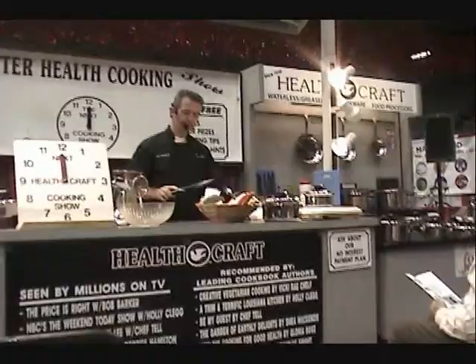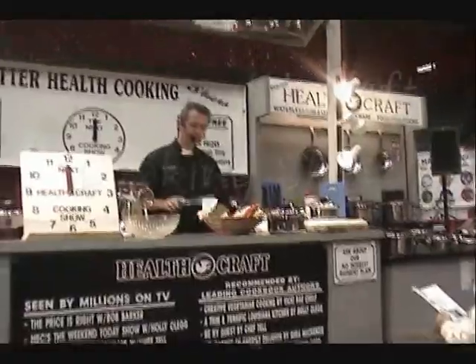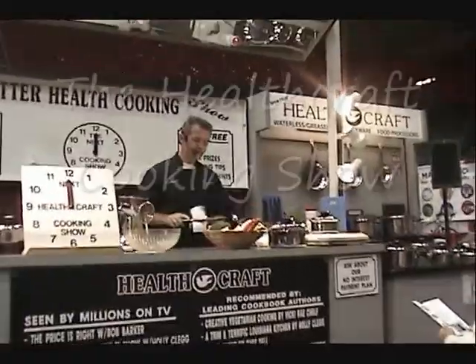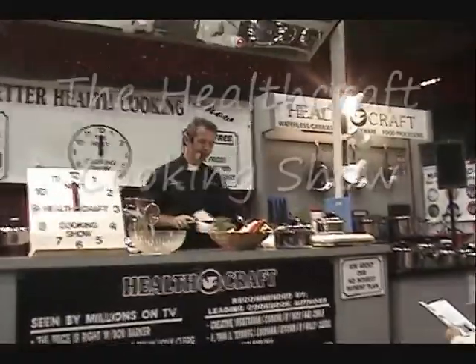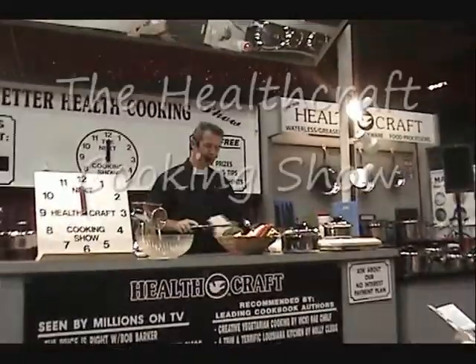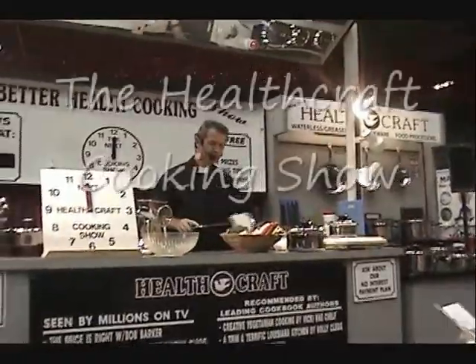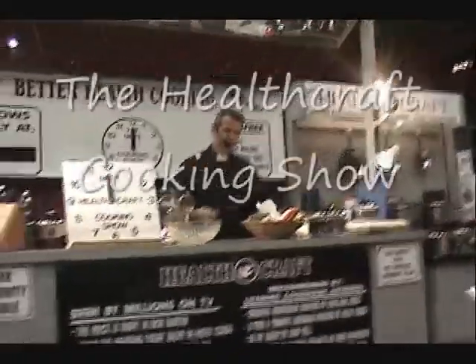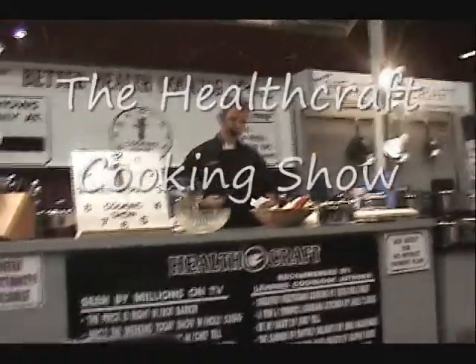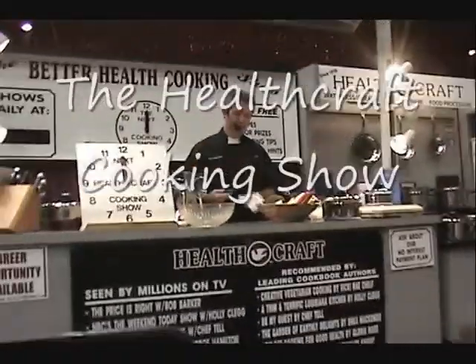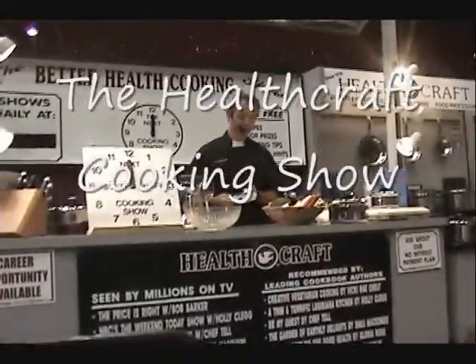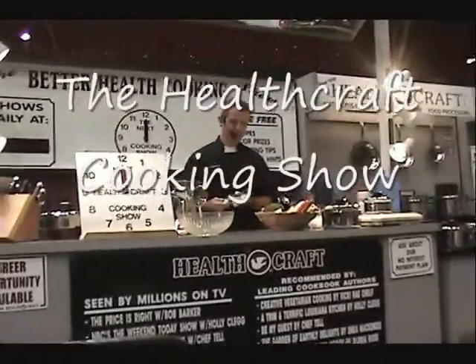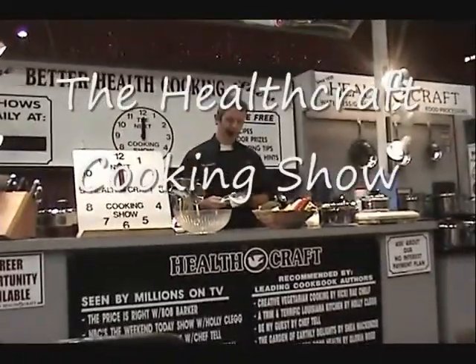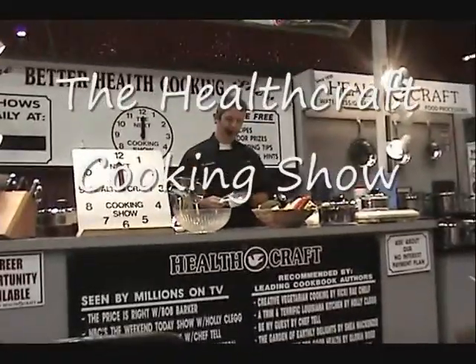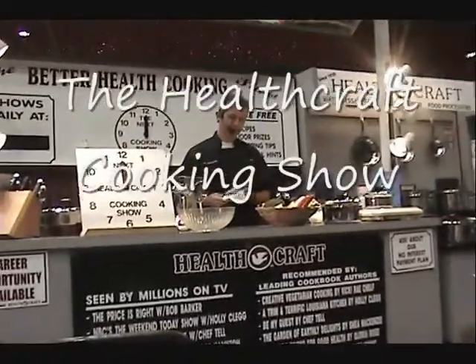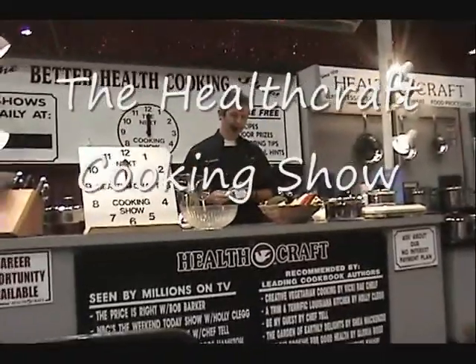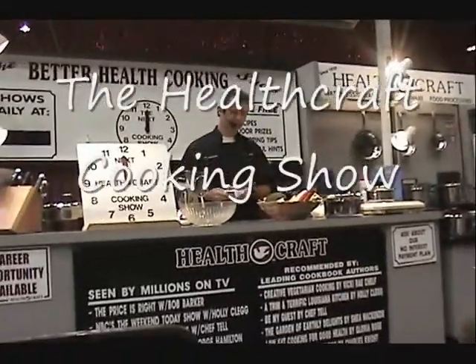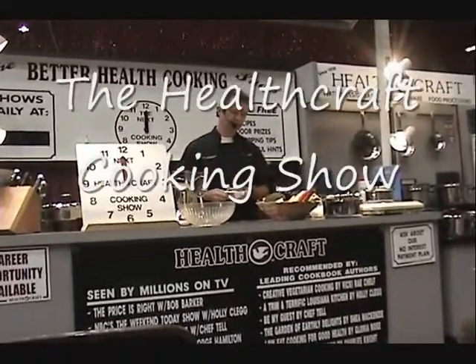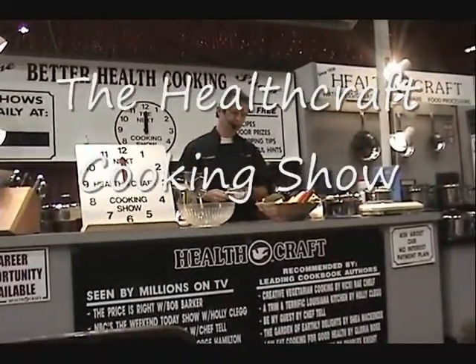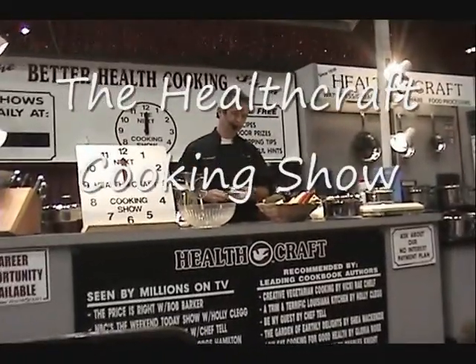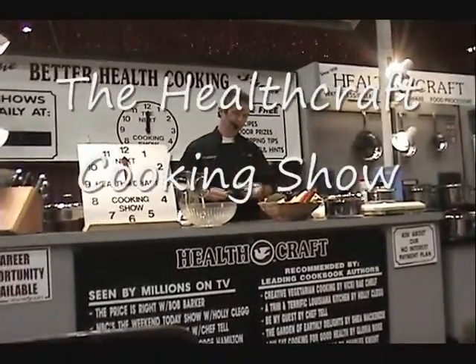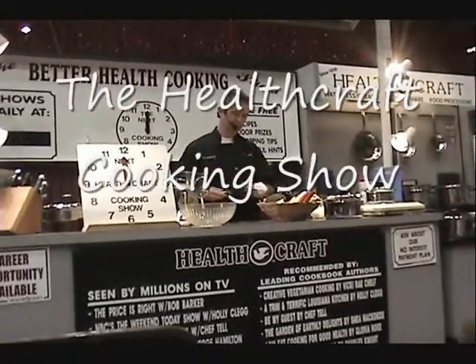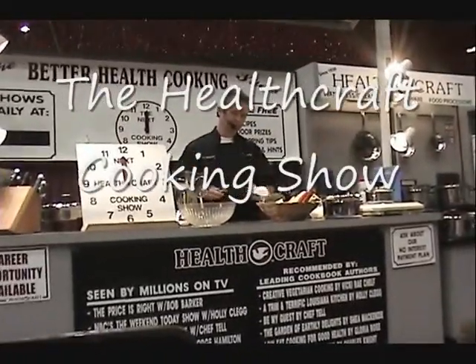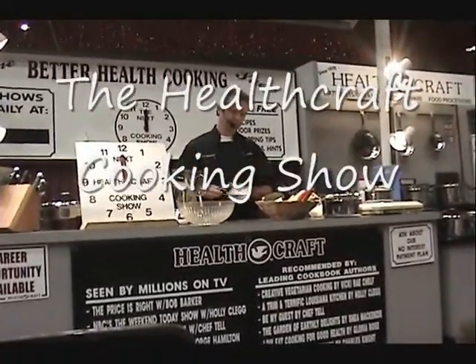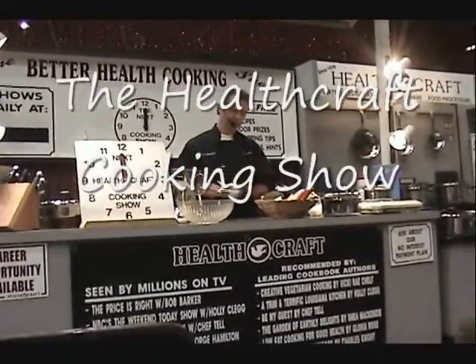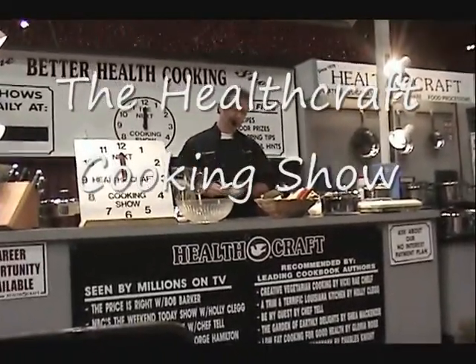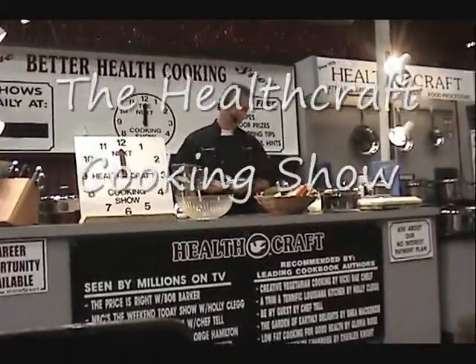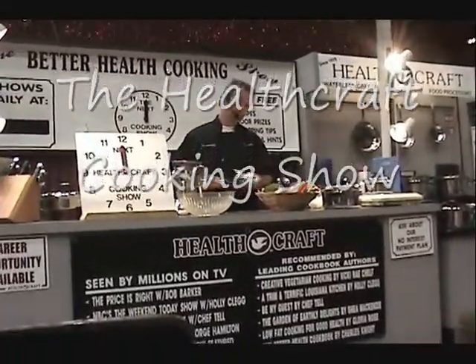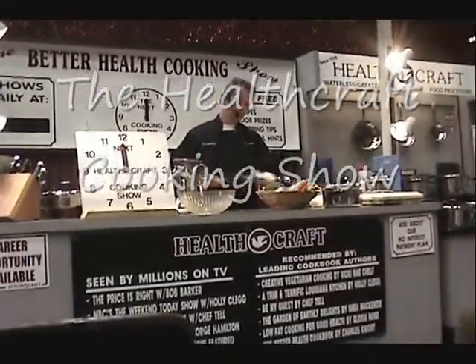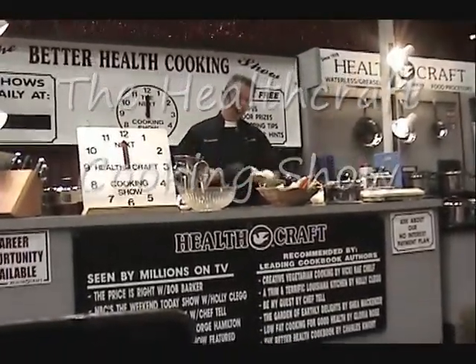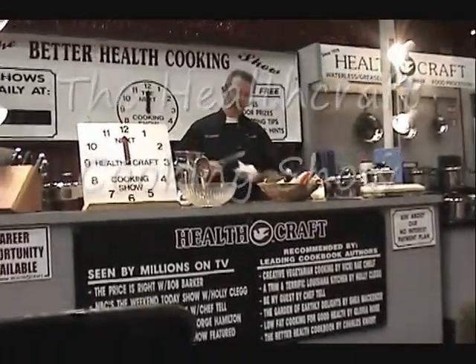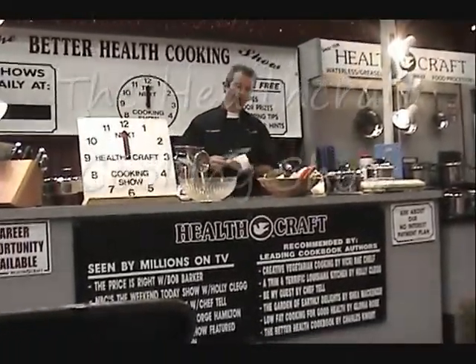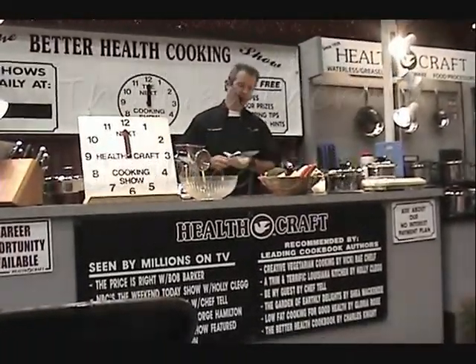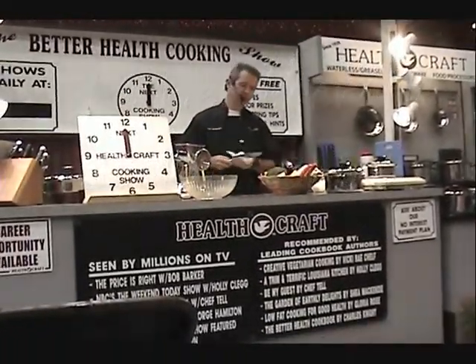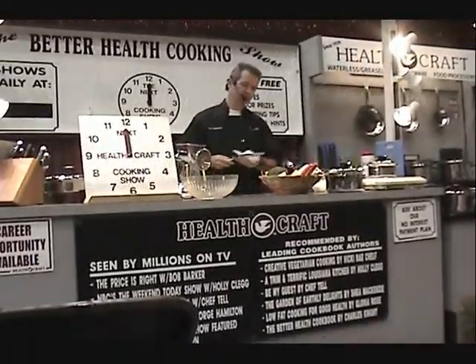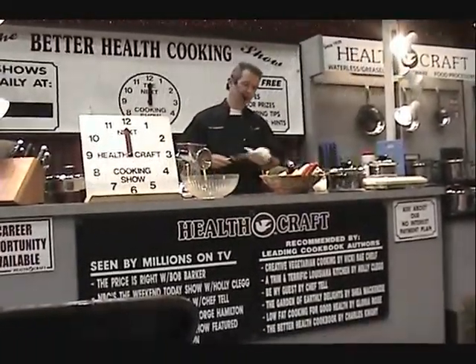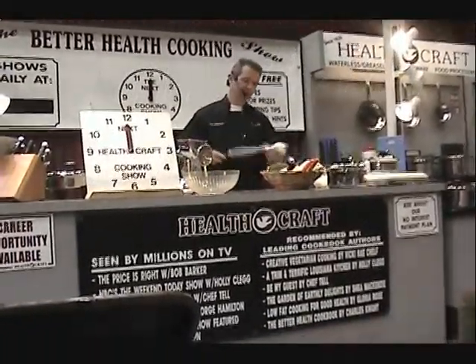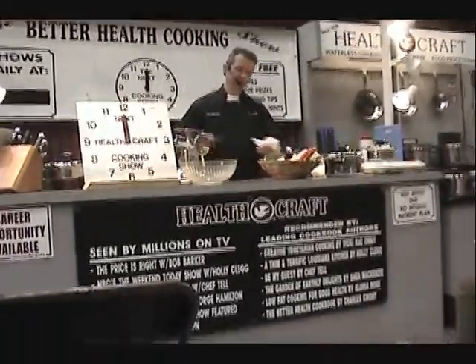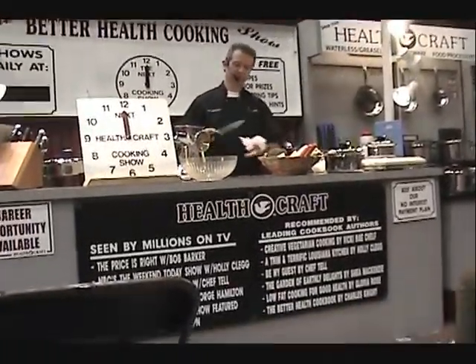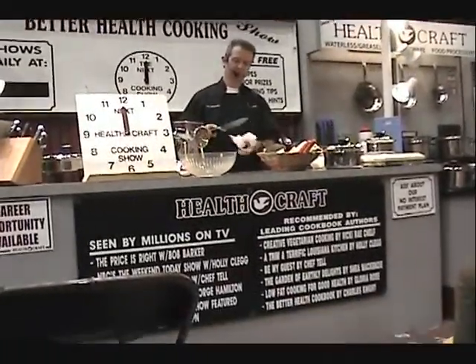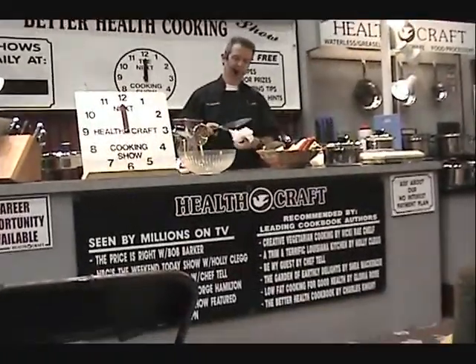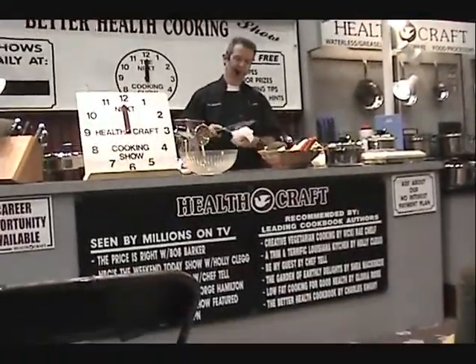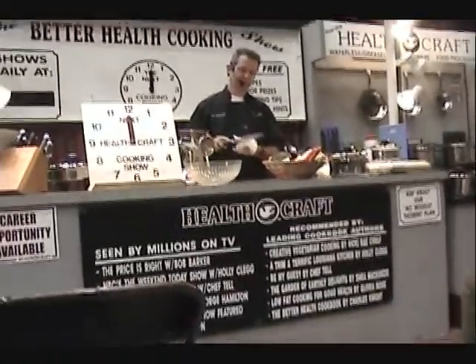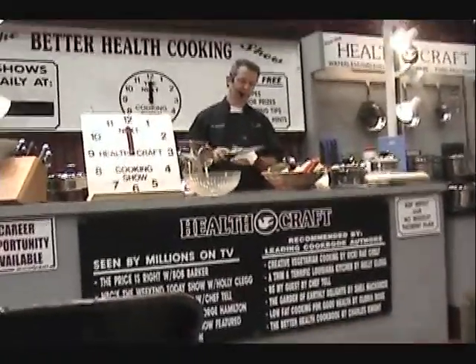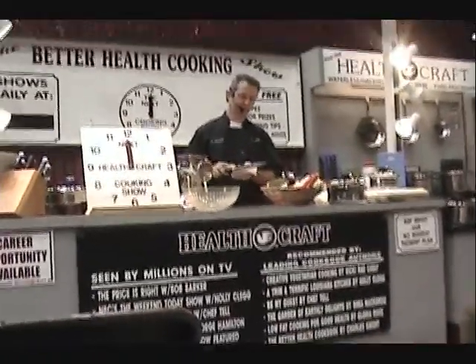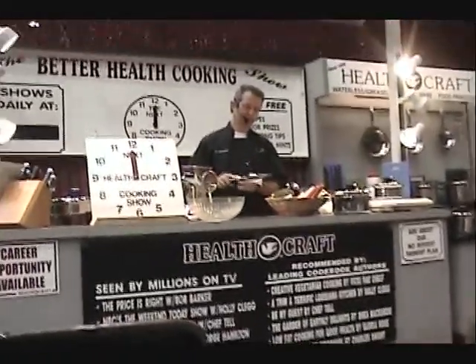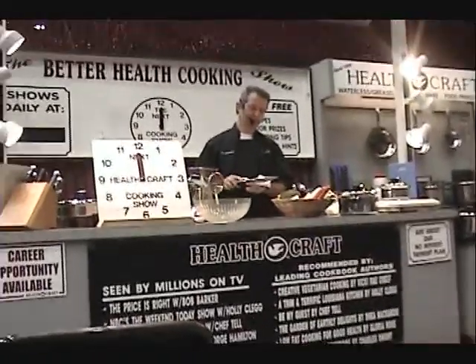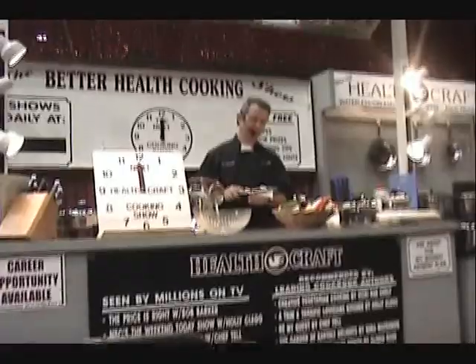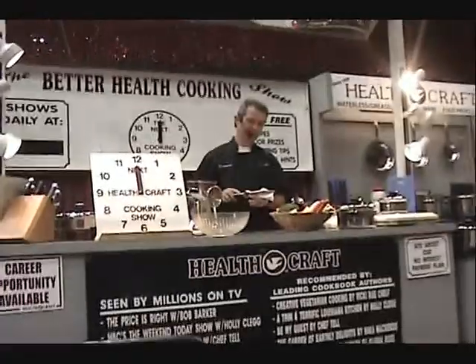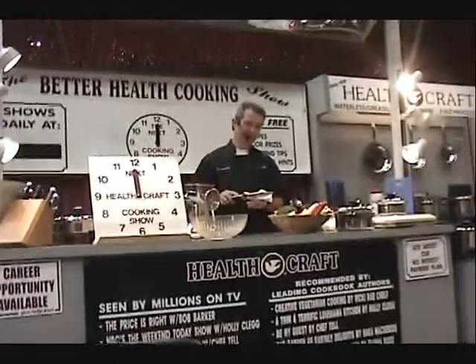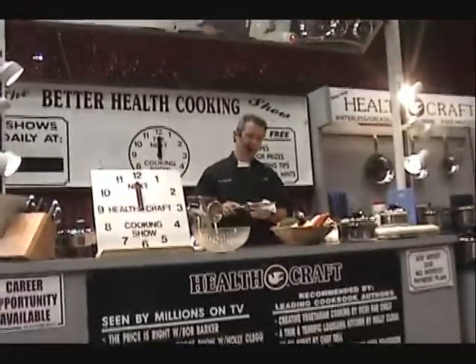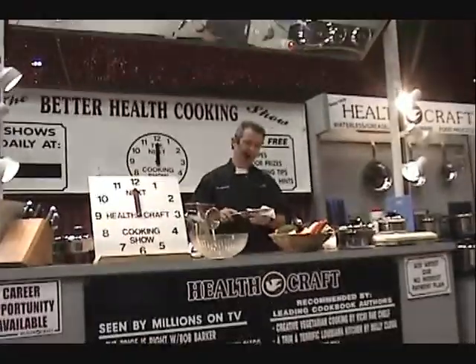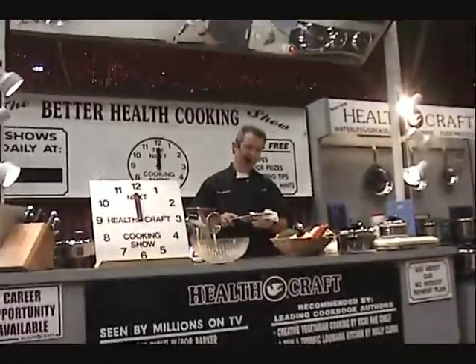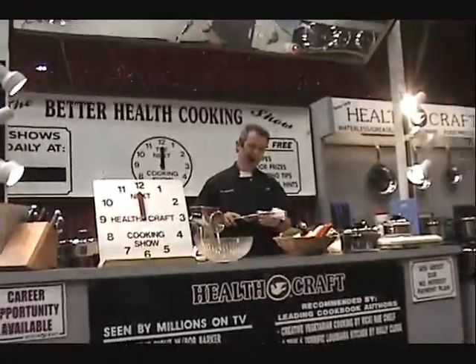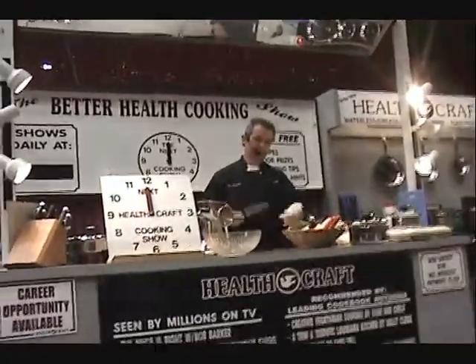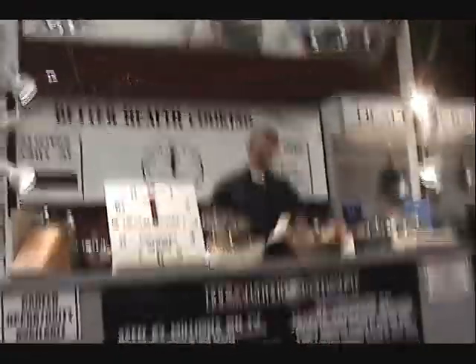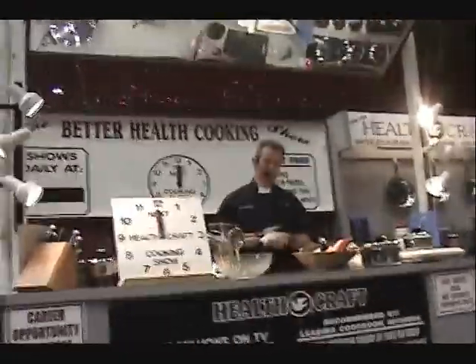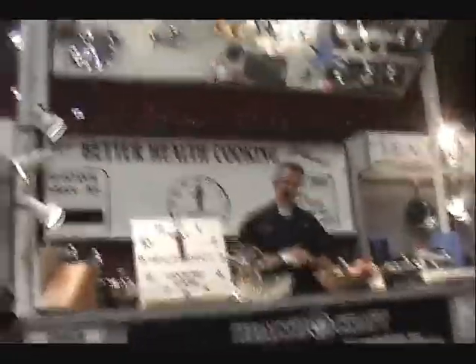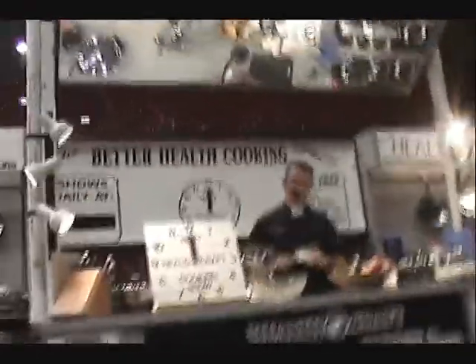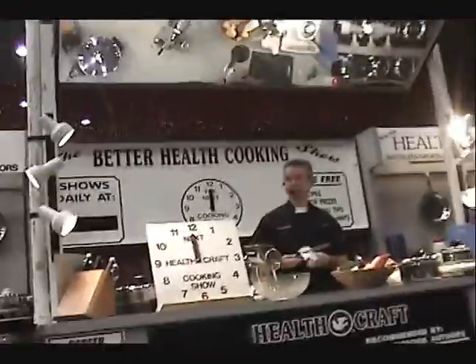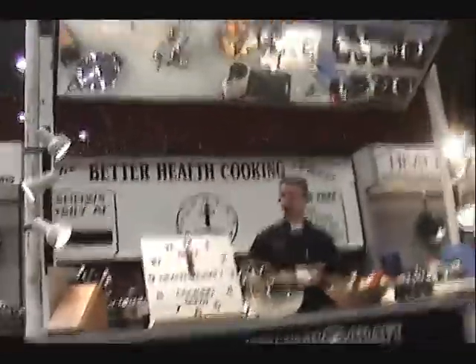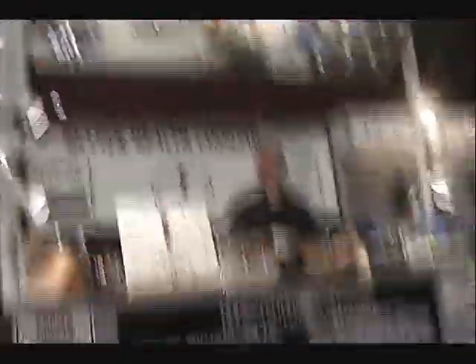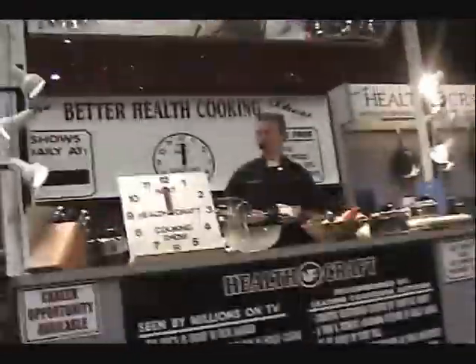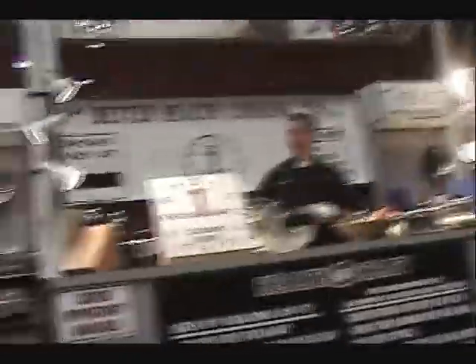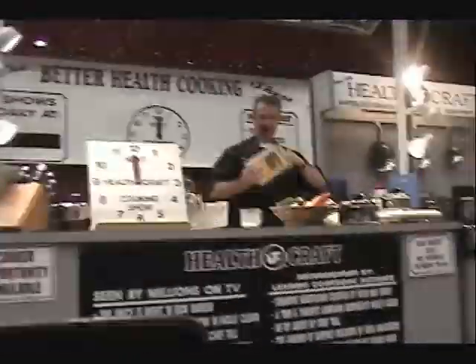In 20 minutes, you'll see how to fry chicken without any grease, cook vegetables without water, and make a beautiful harvest salad in less than a minute.